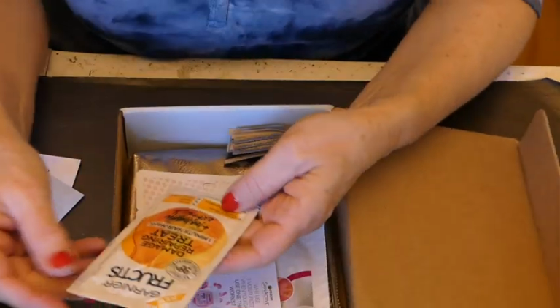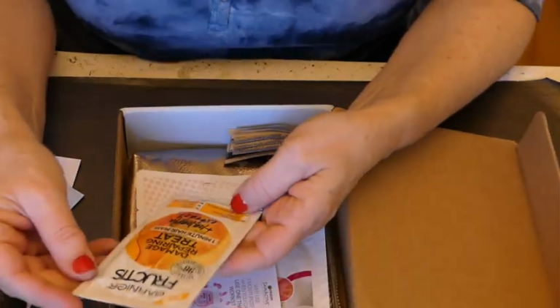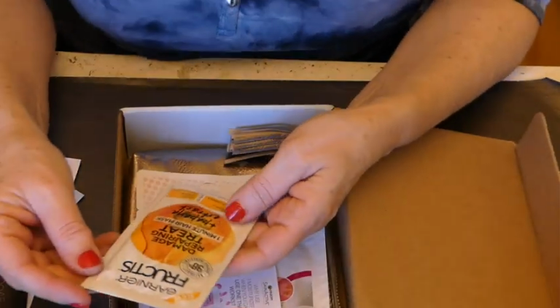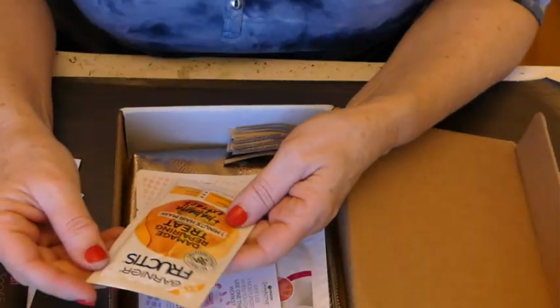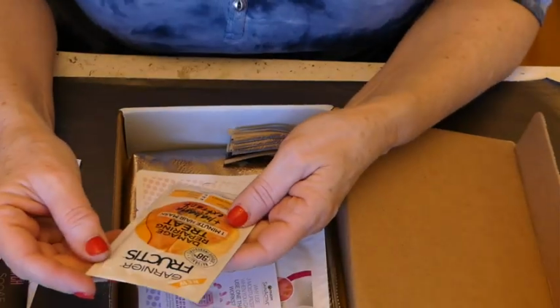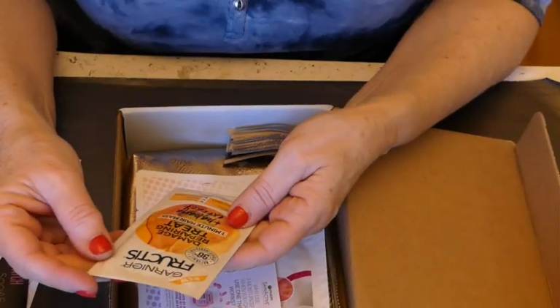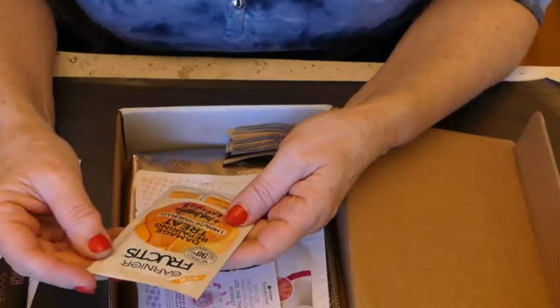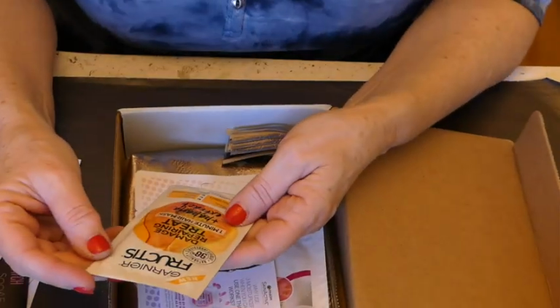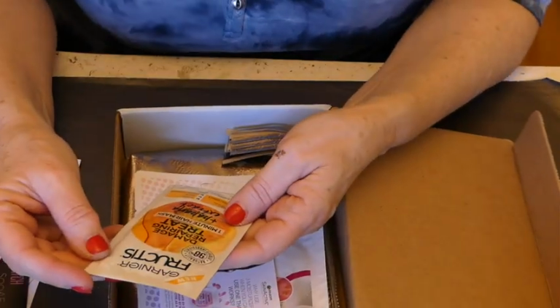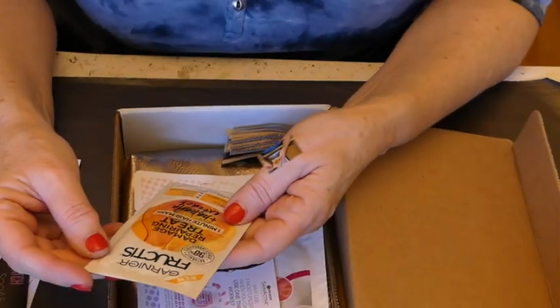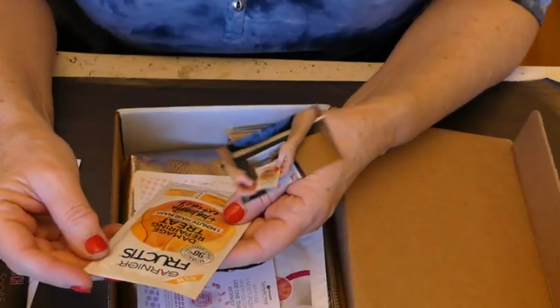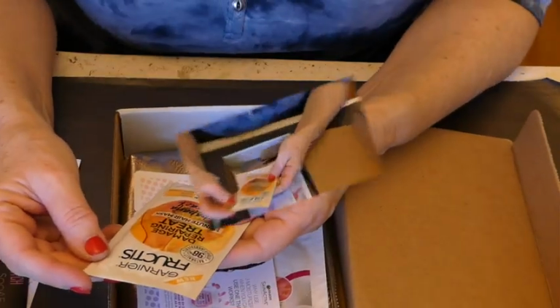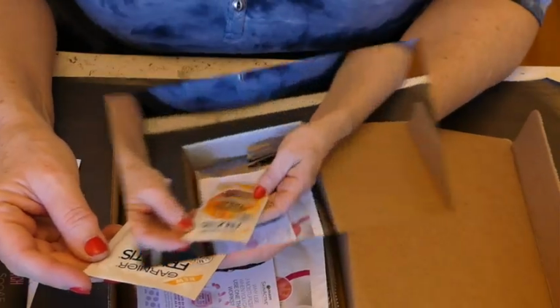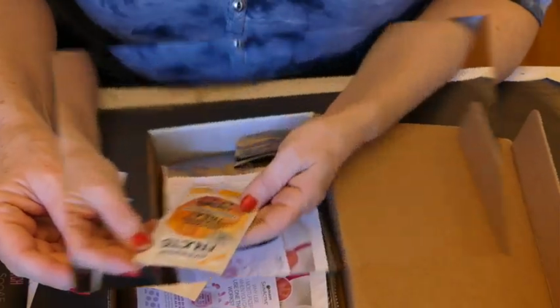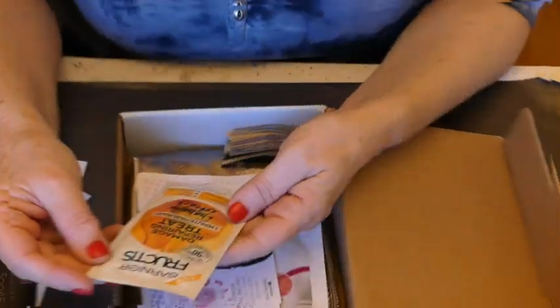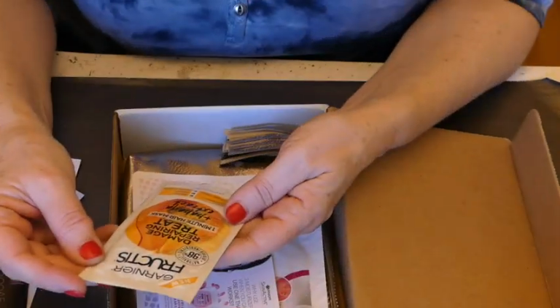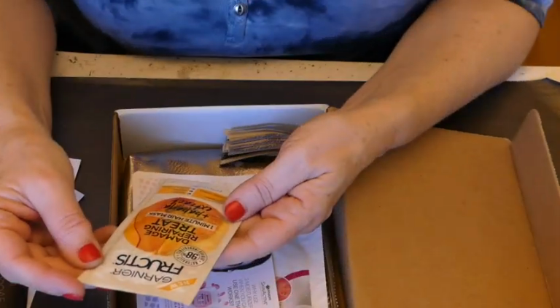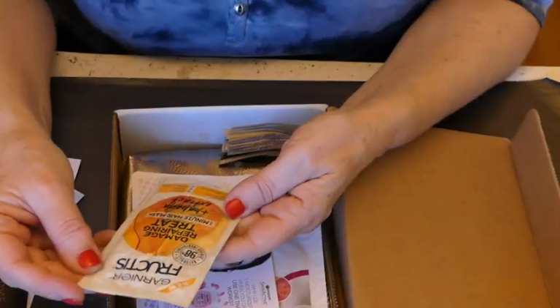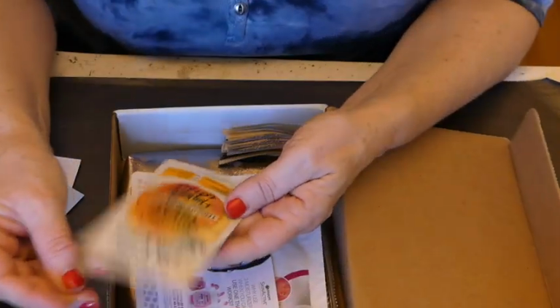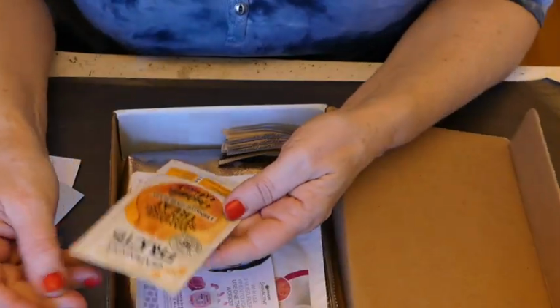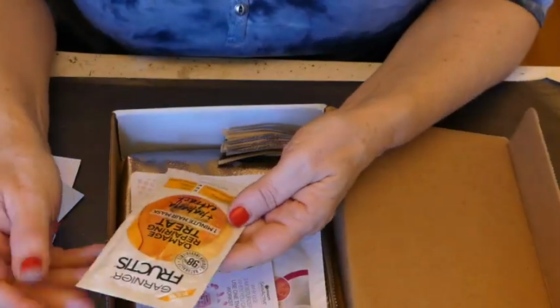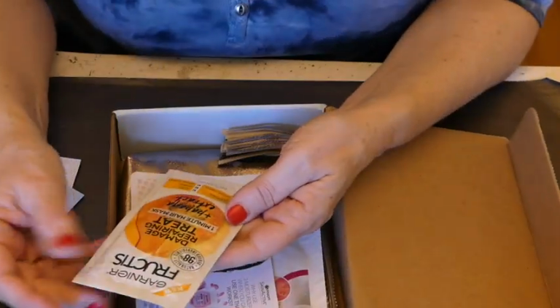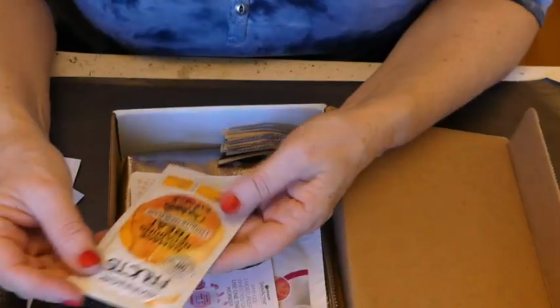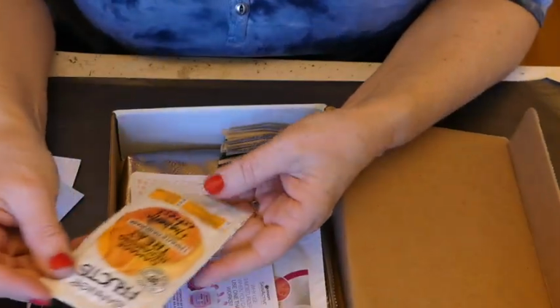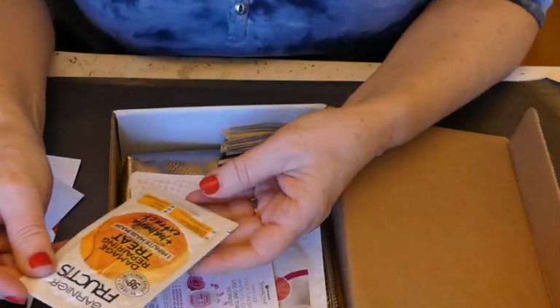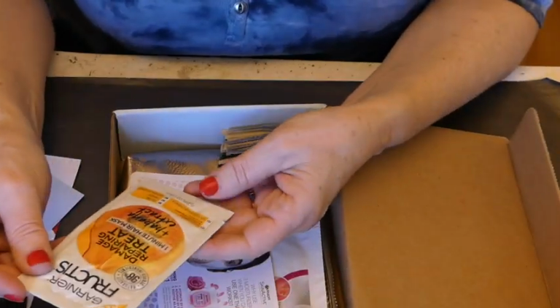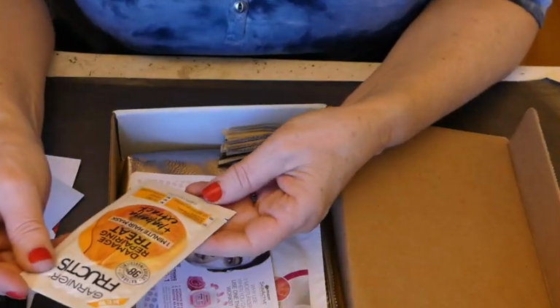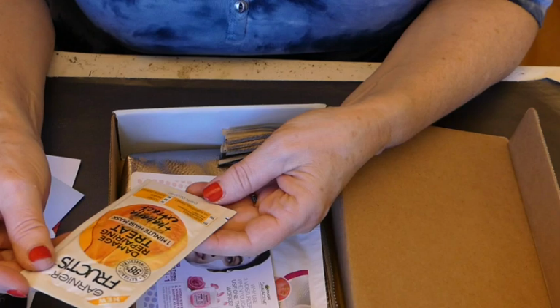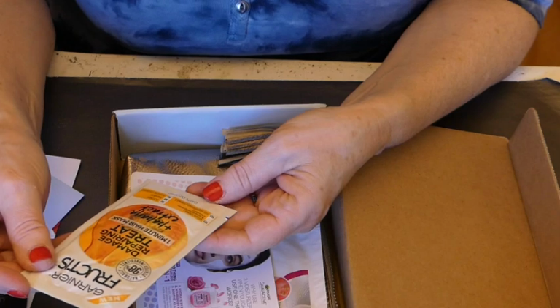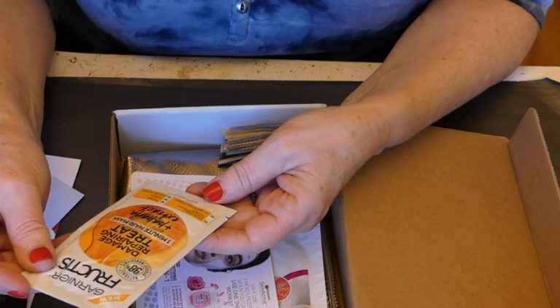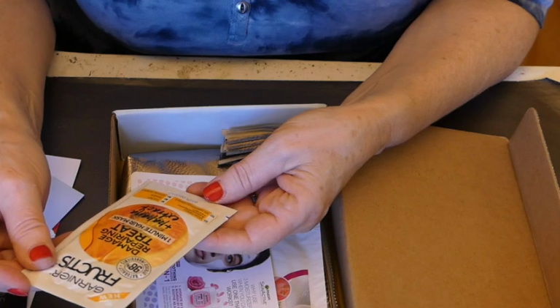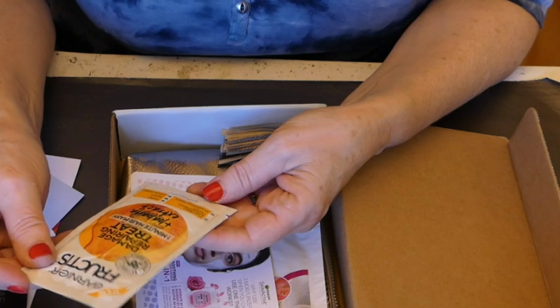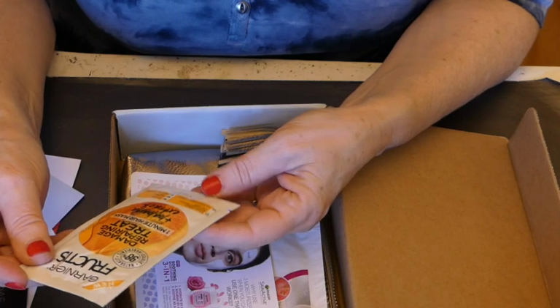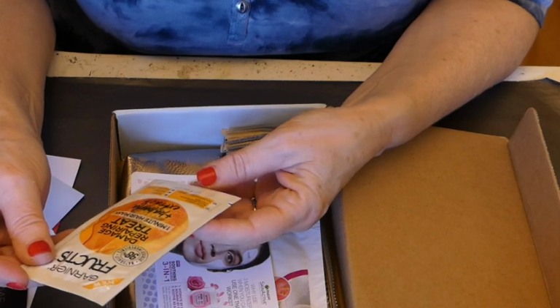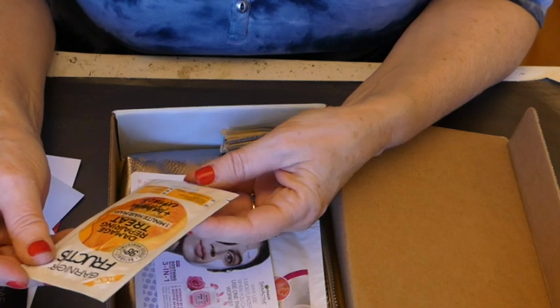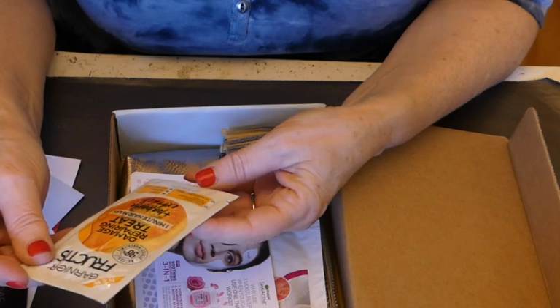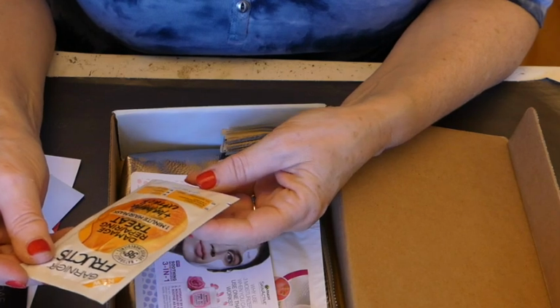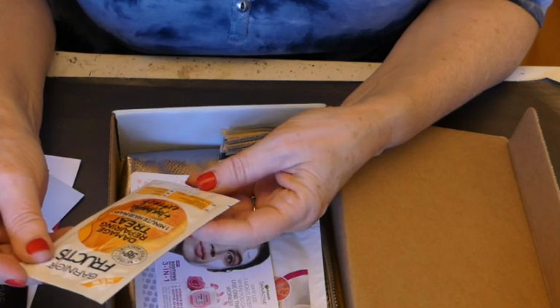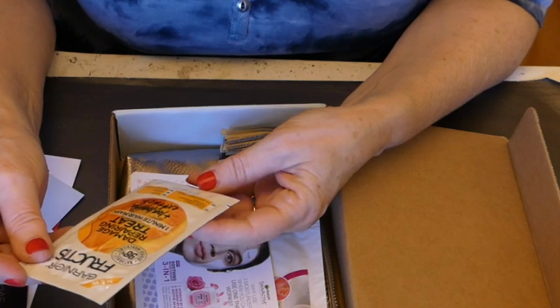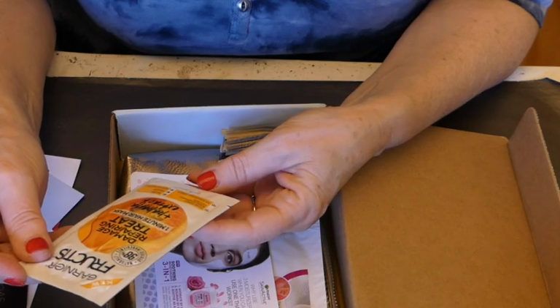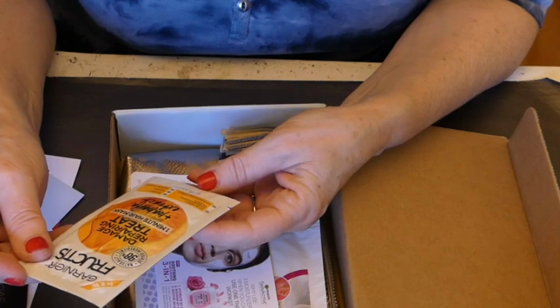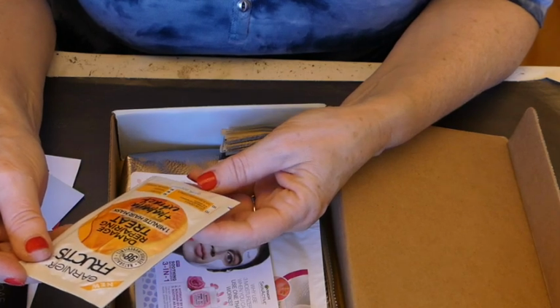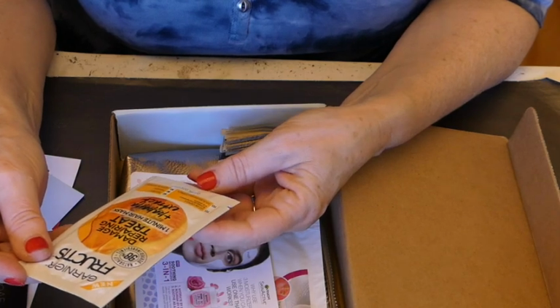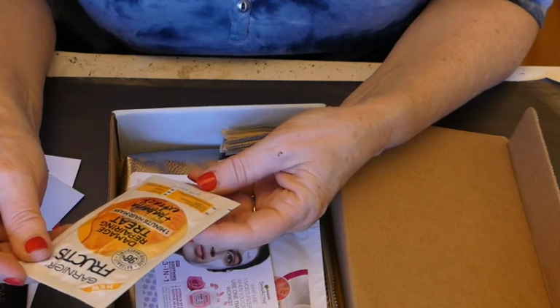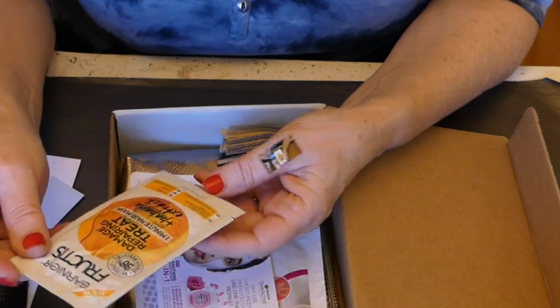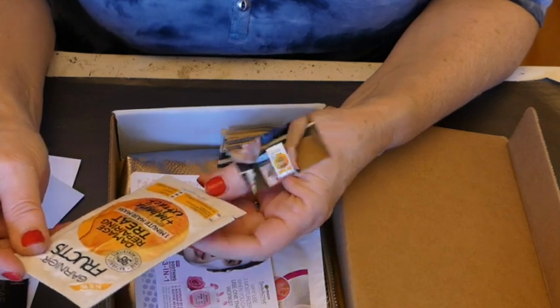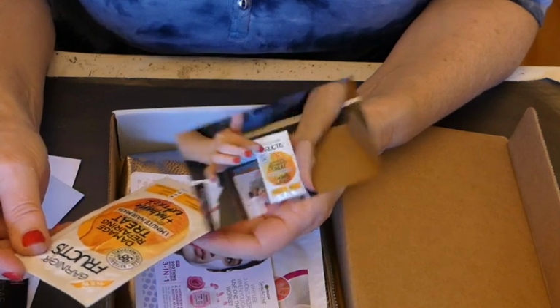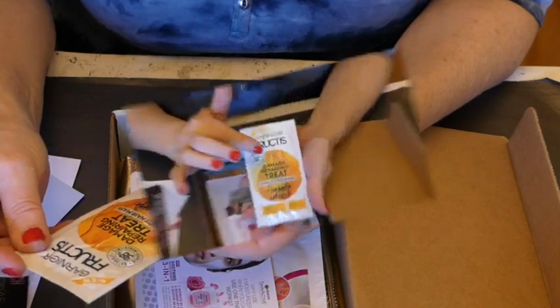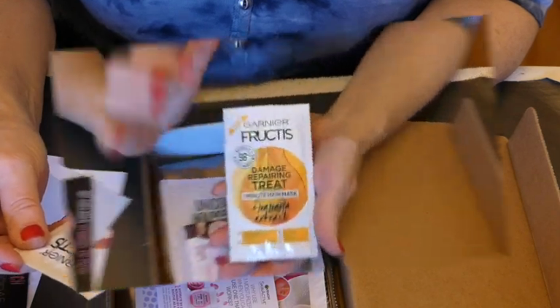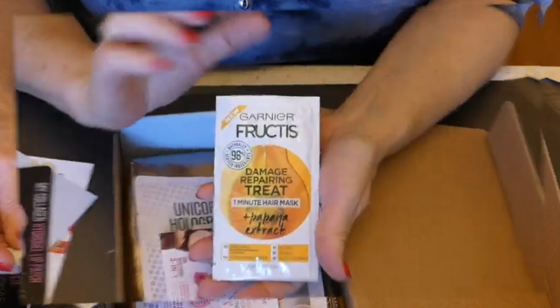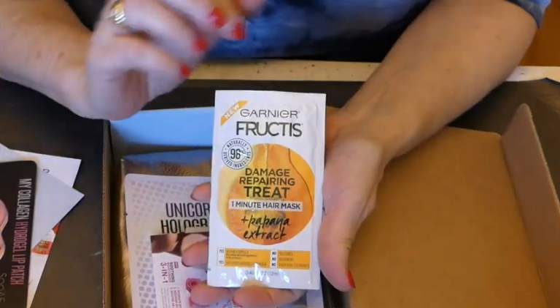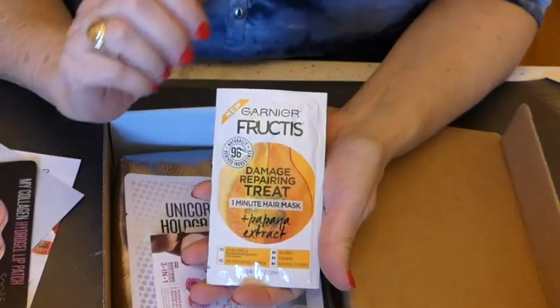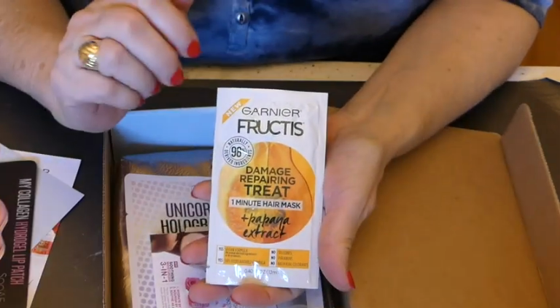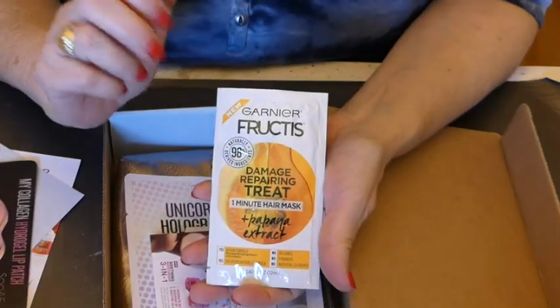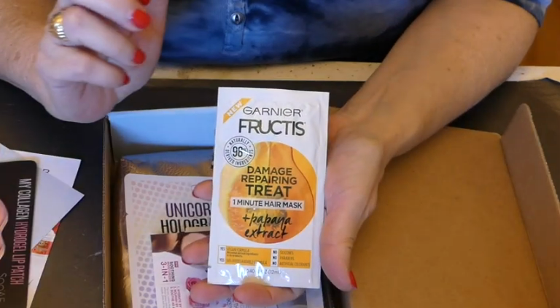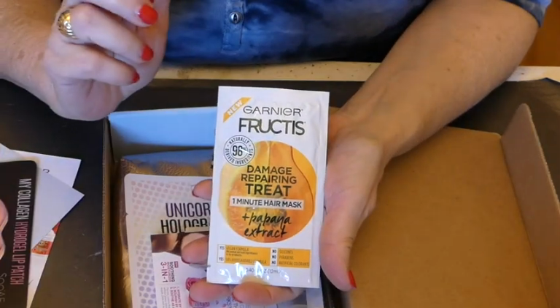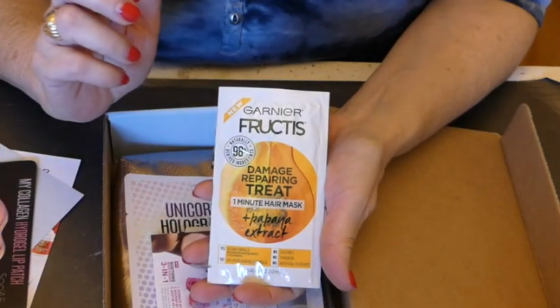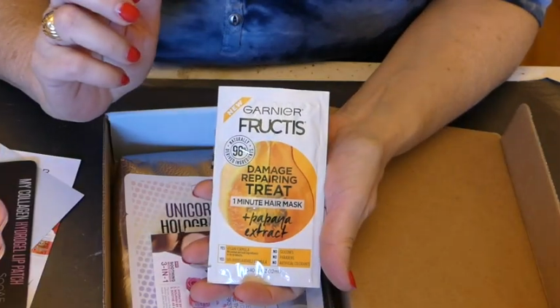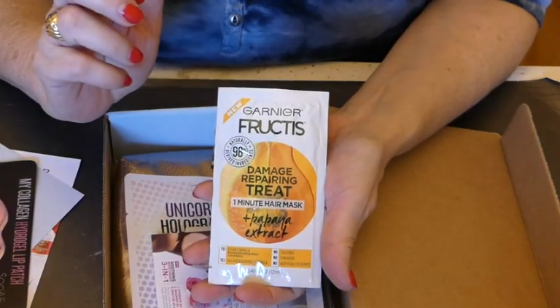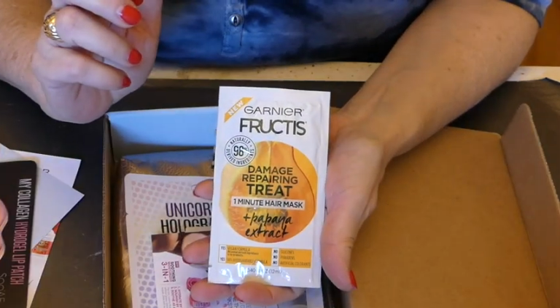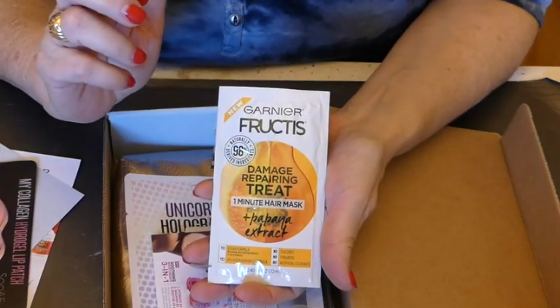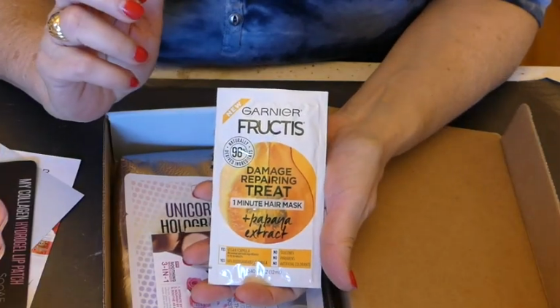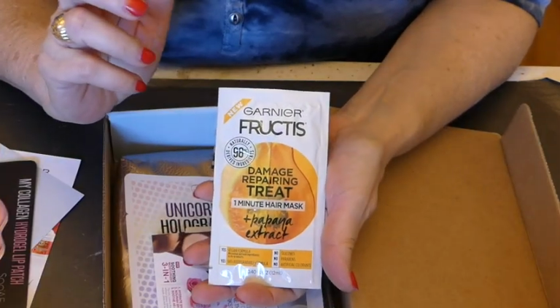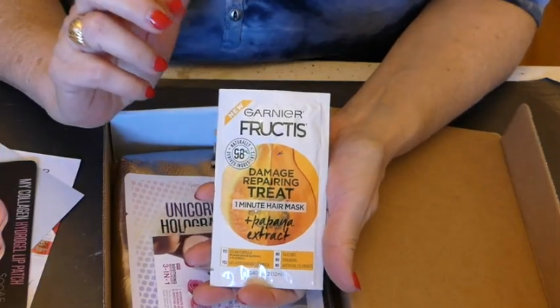Here is the Garnier, and it is a one minute hair mask. It's always nice to do these once in a while.